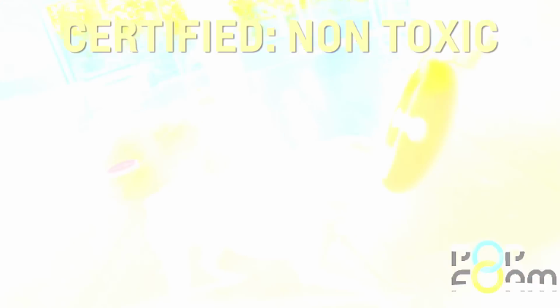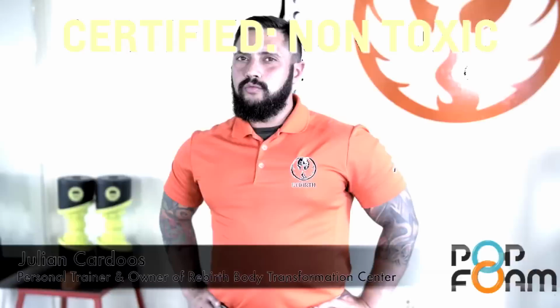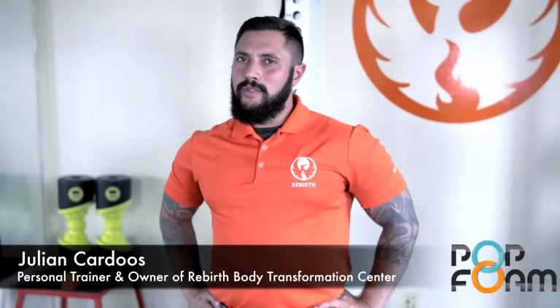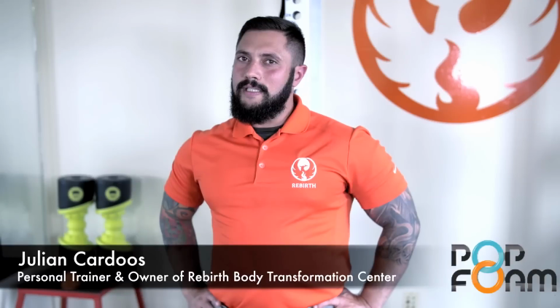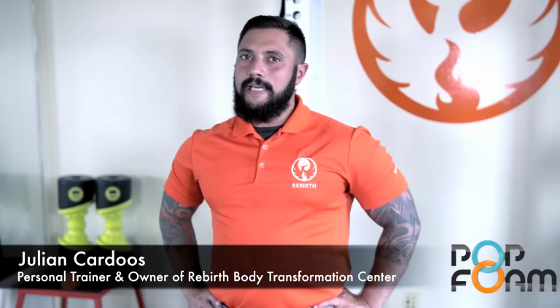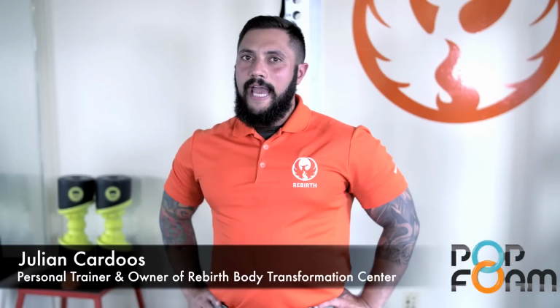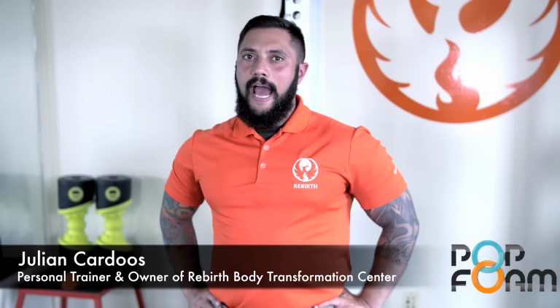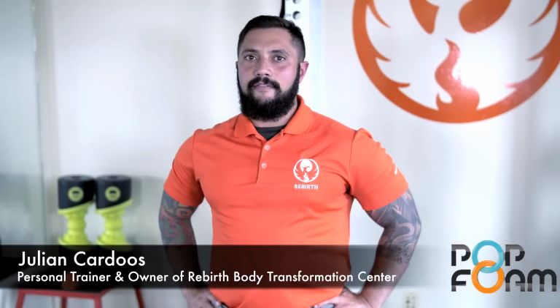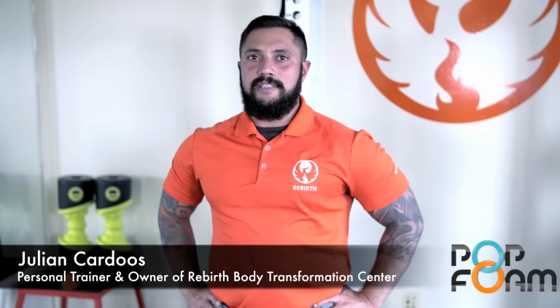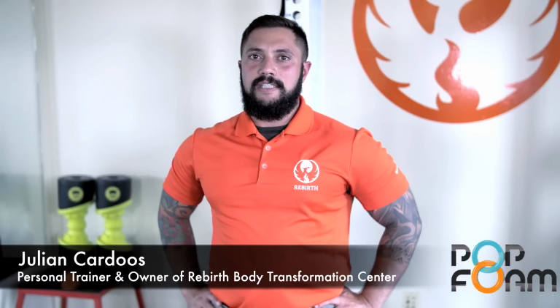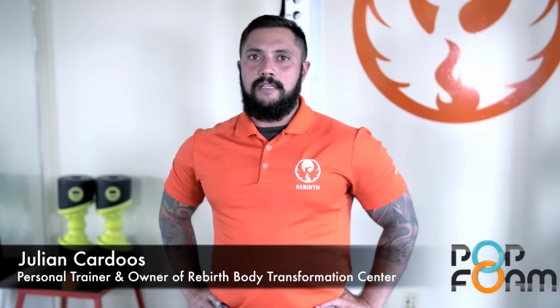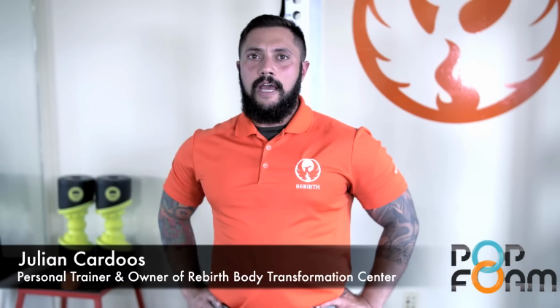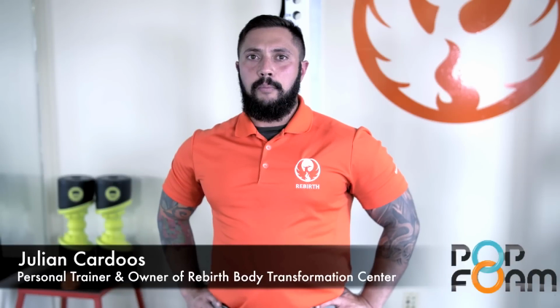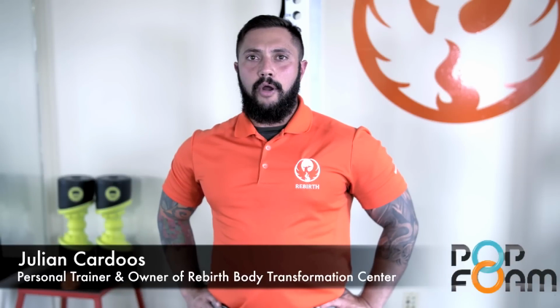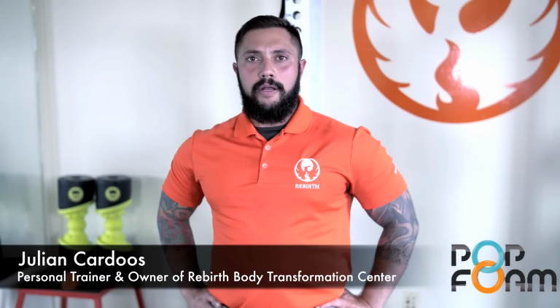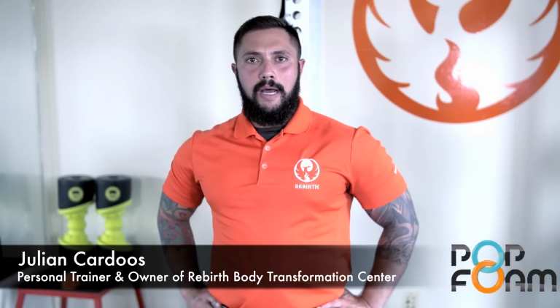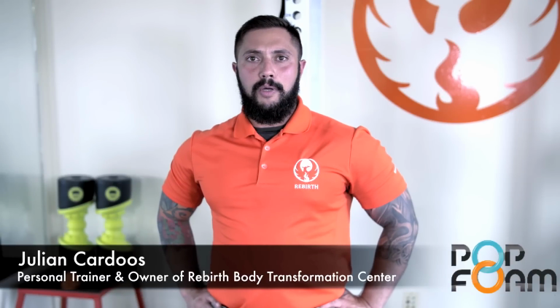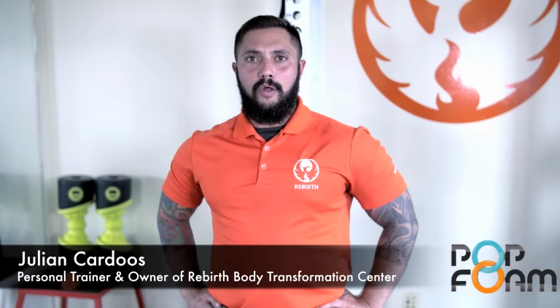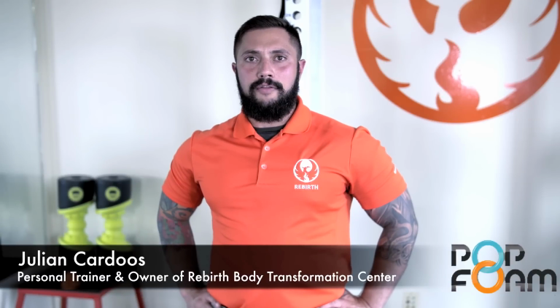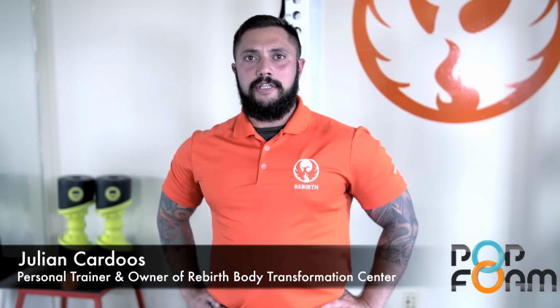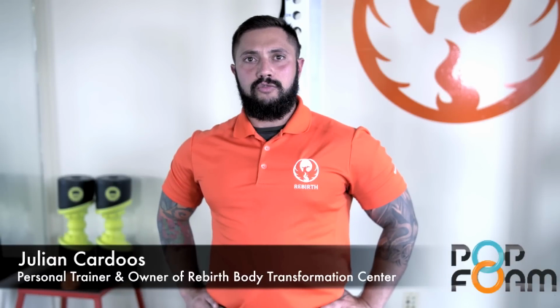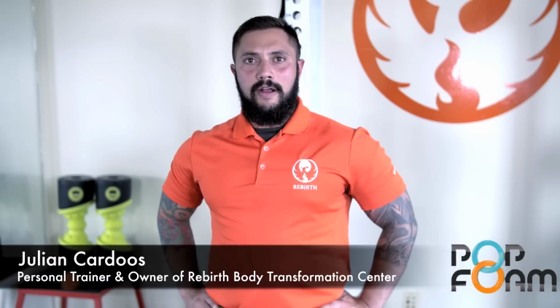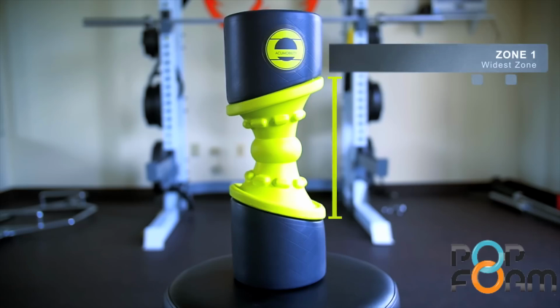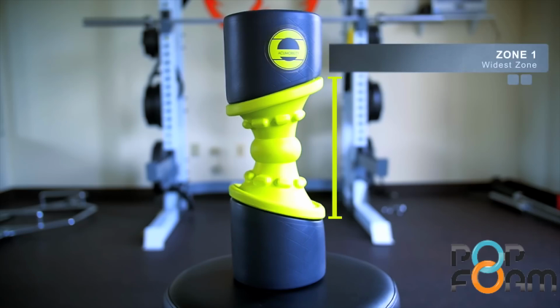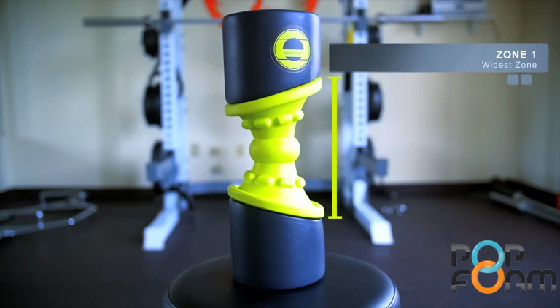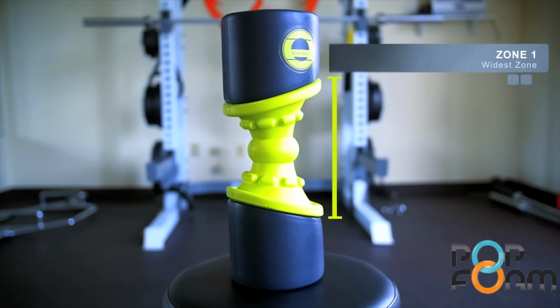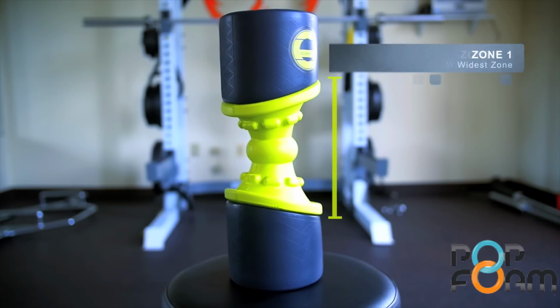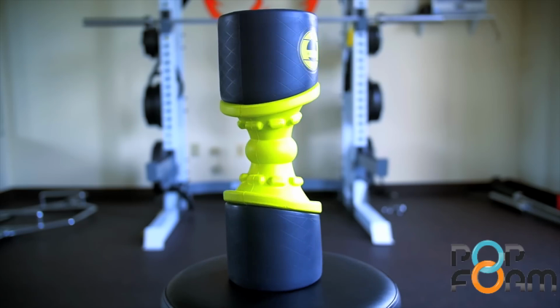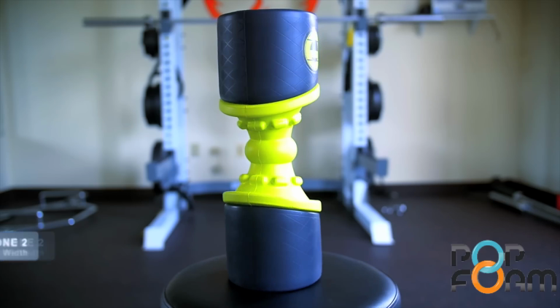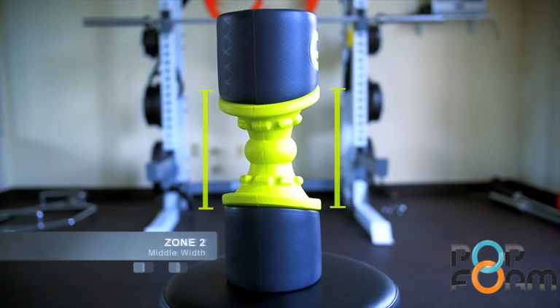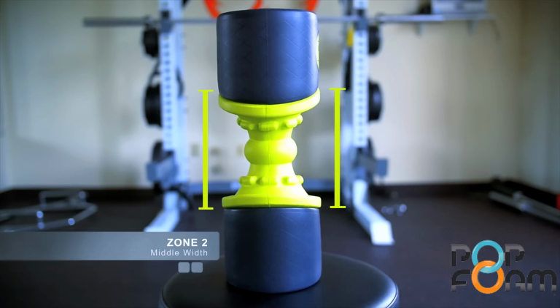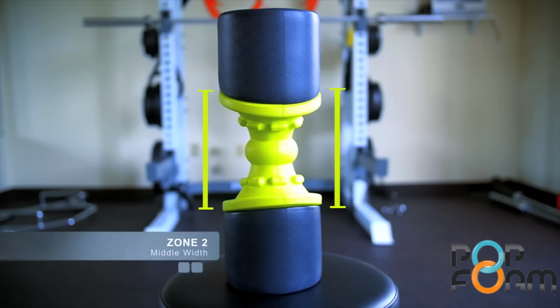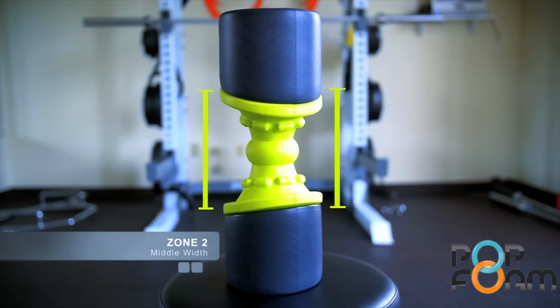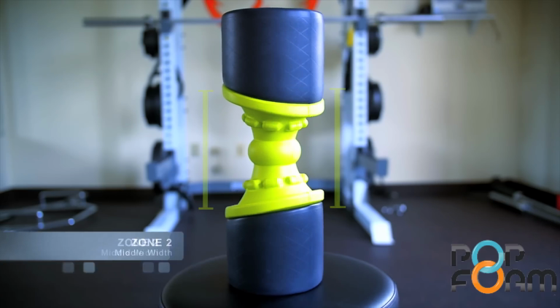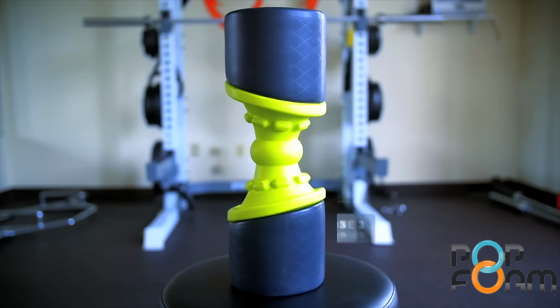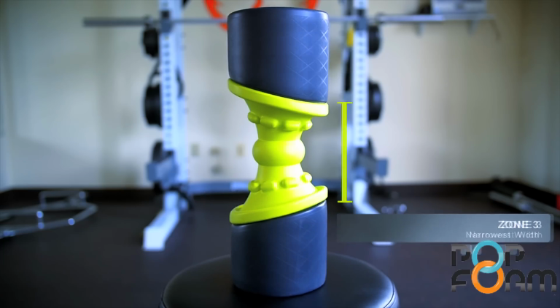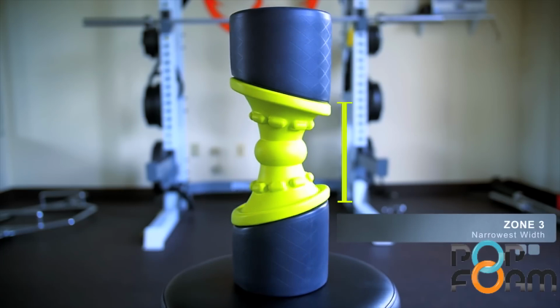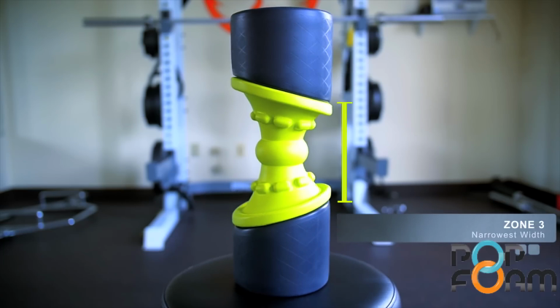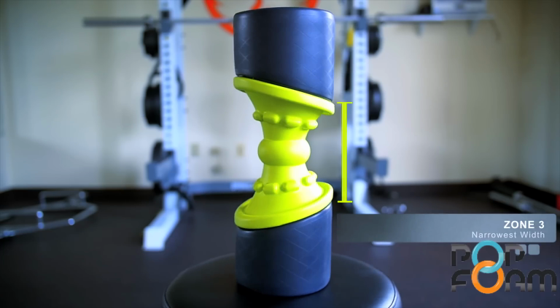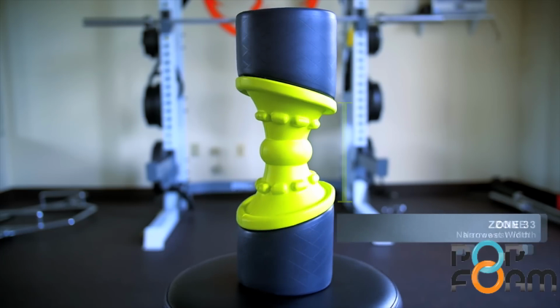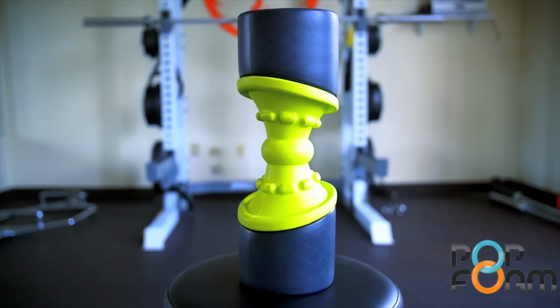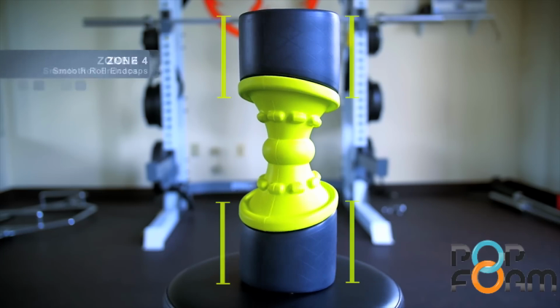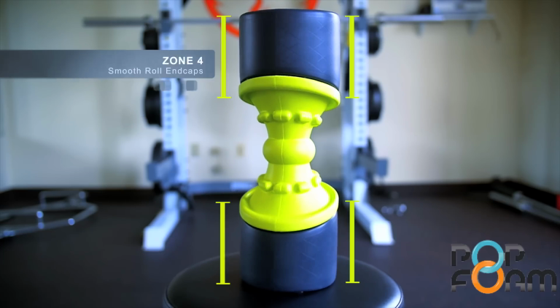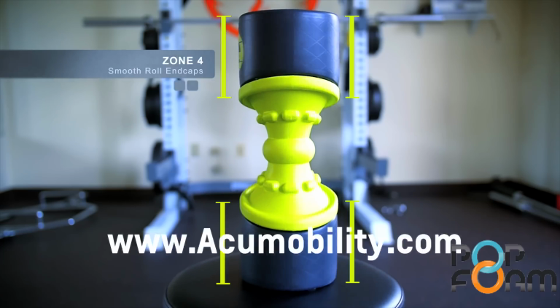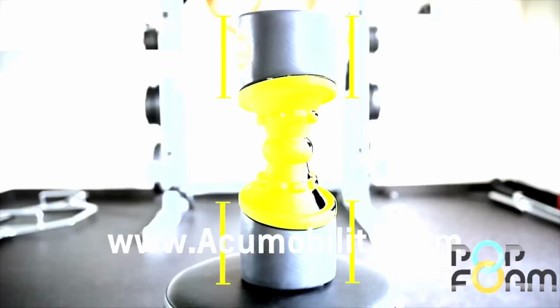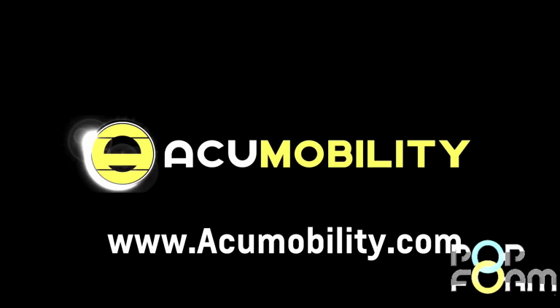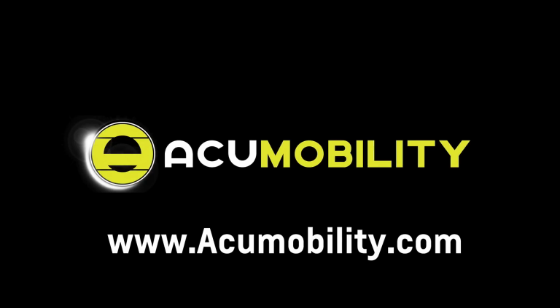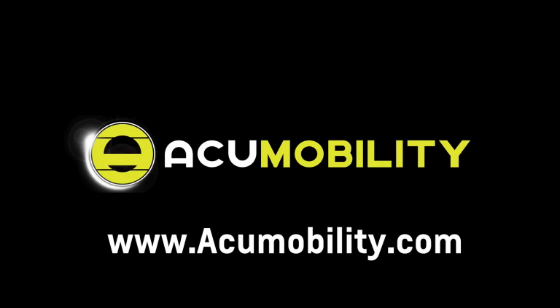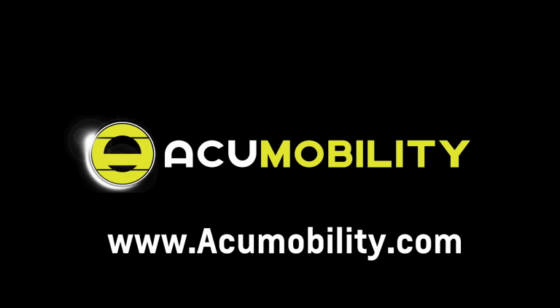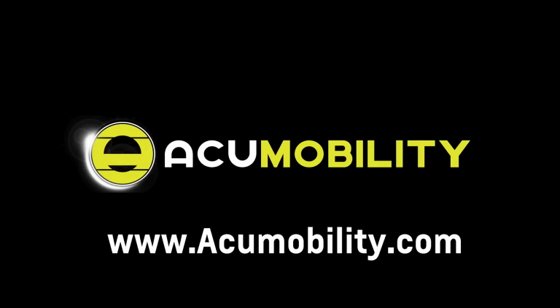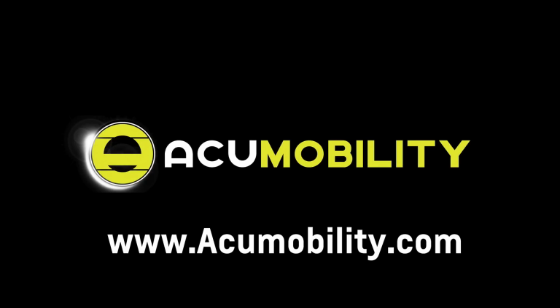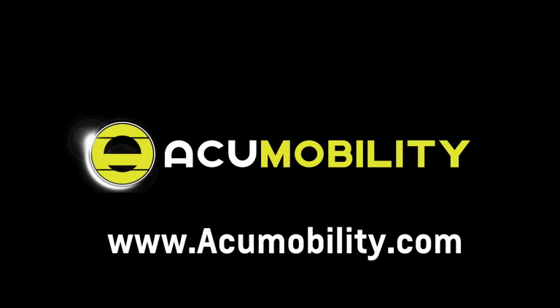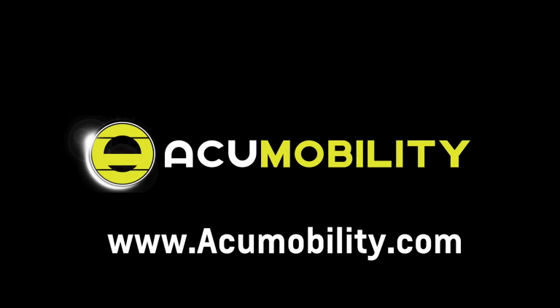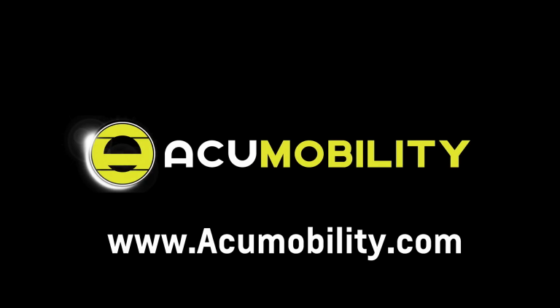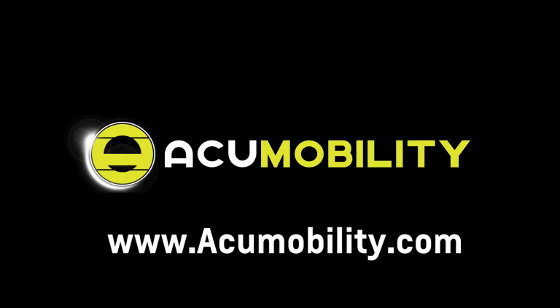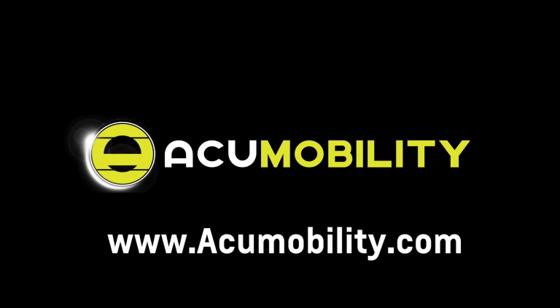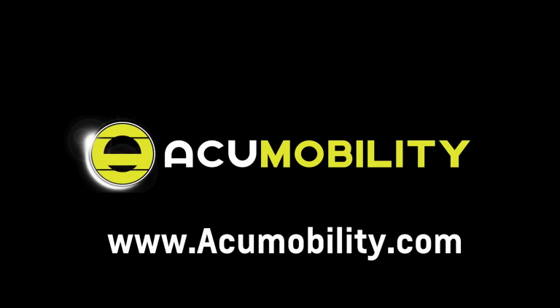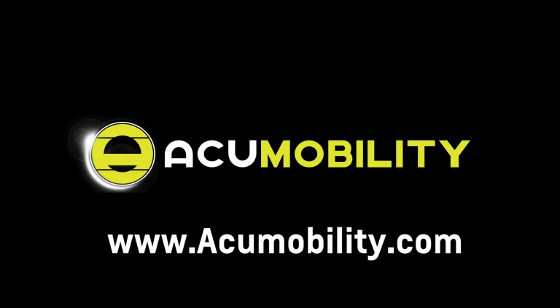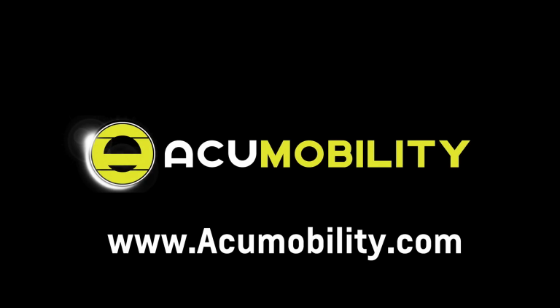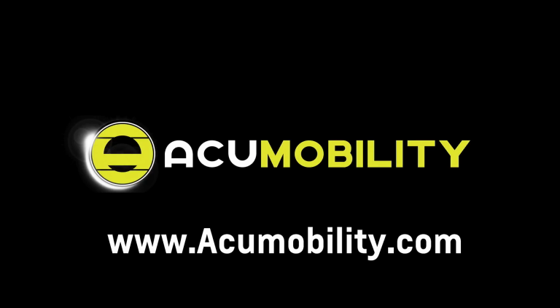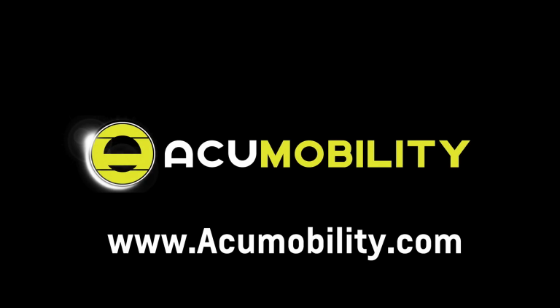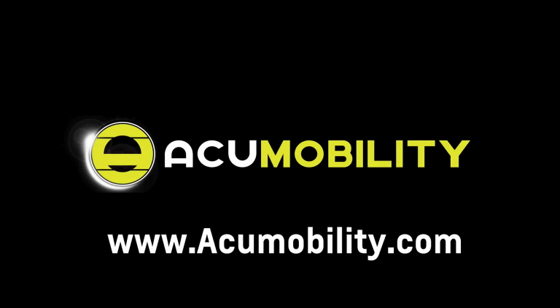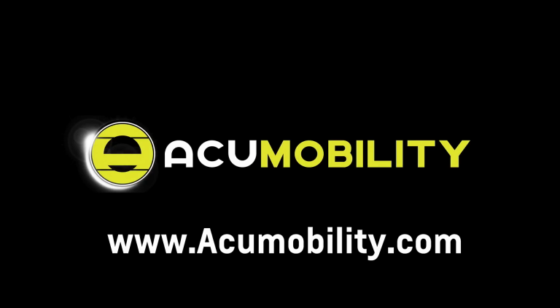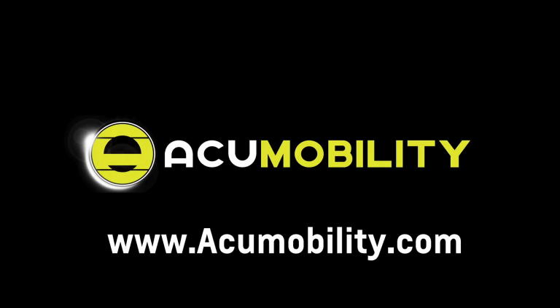We really haven't seen a product come along that has revolutionized foam rolling like the Eclipse Roller from AccuMobility. This foam roller takes it to the next level. Let's go.